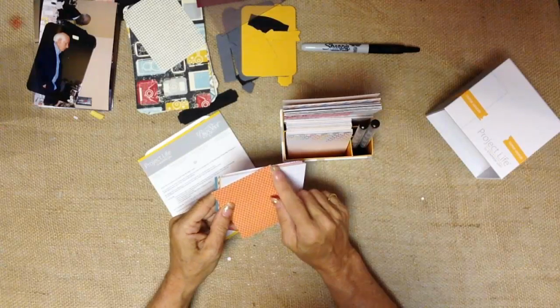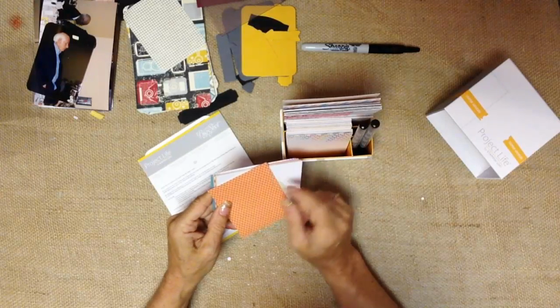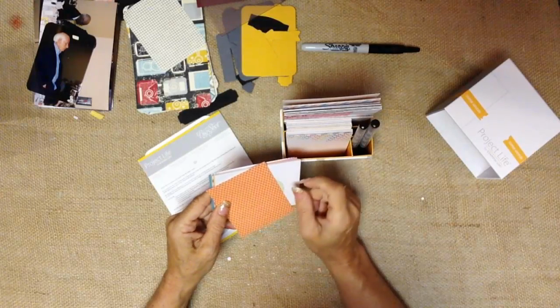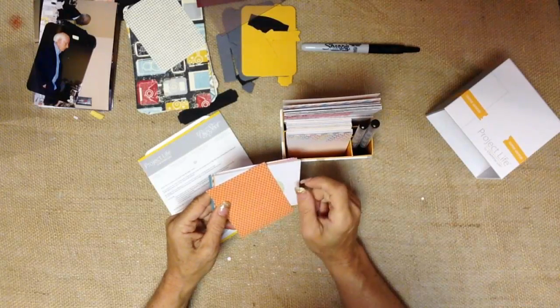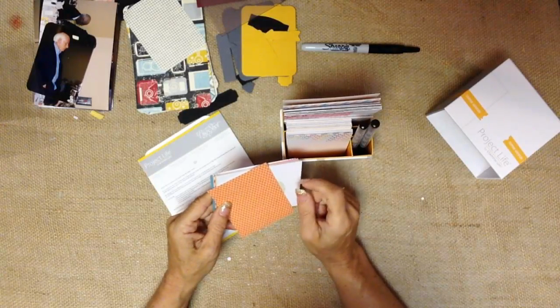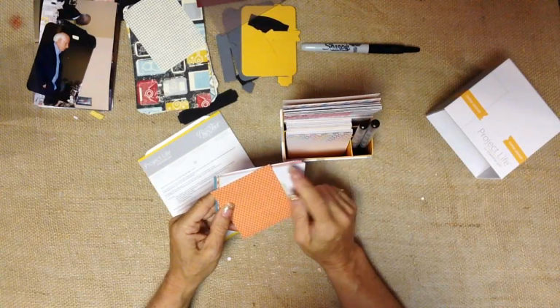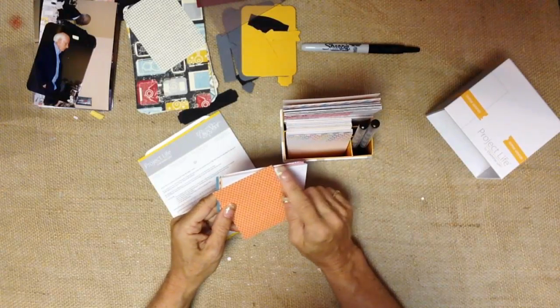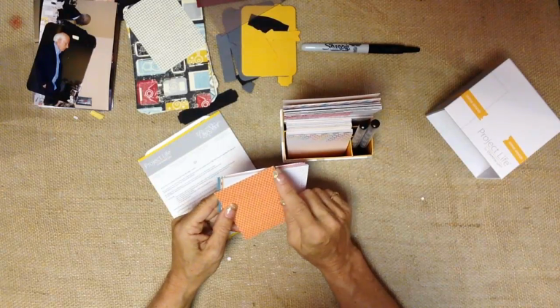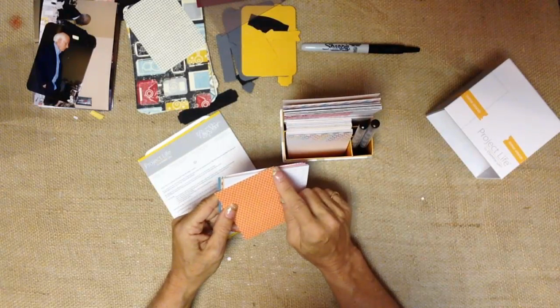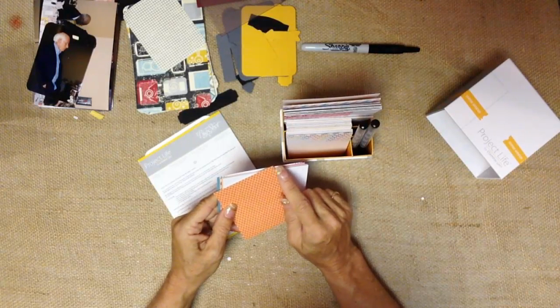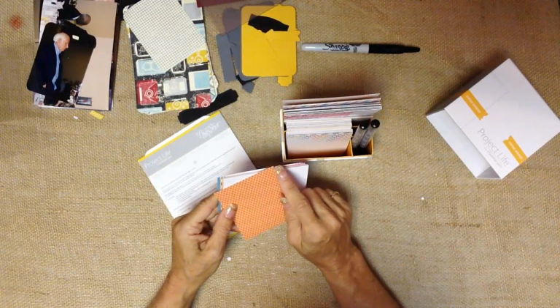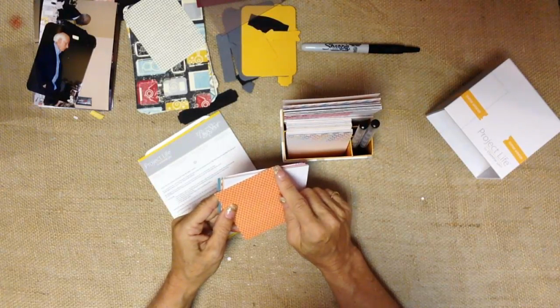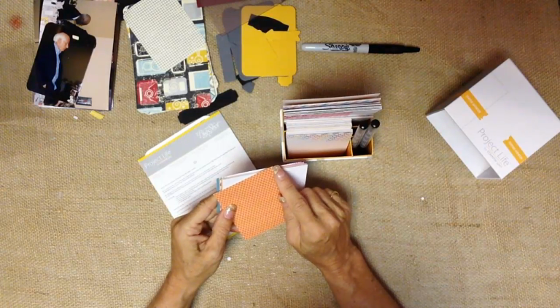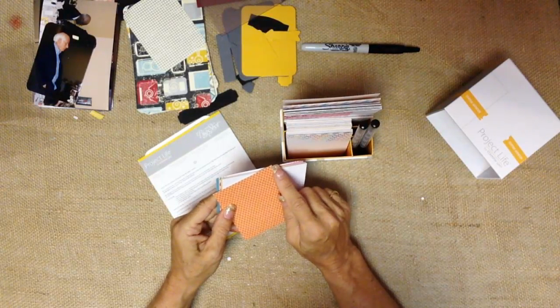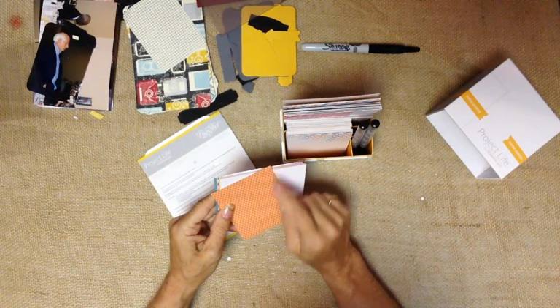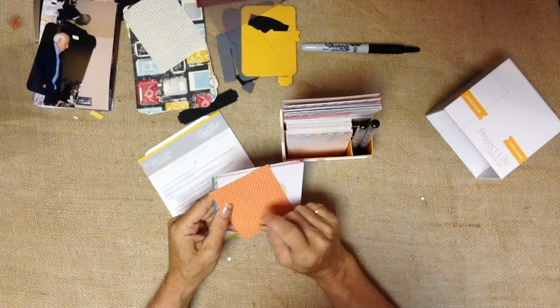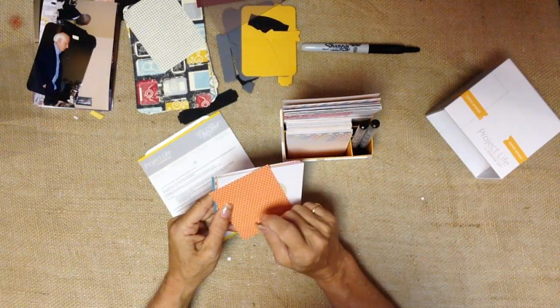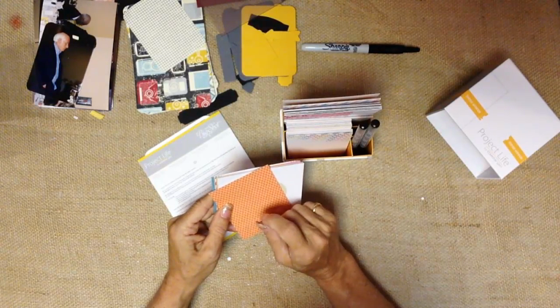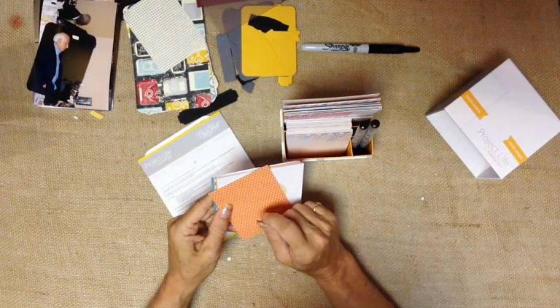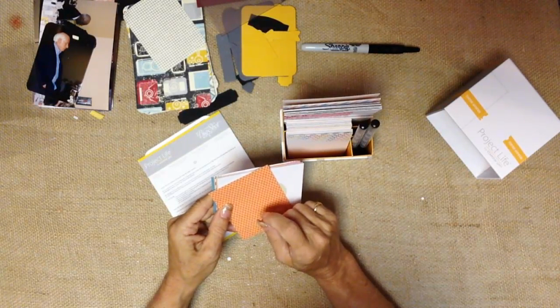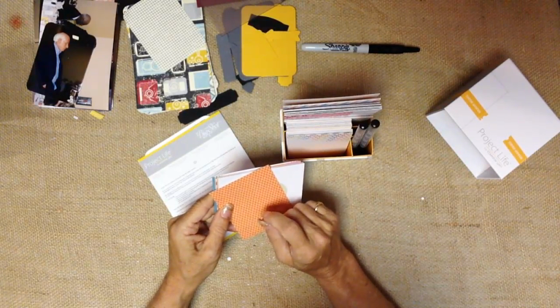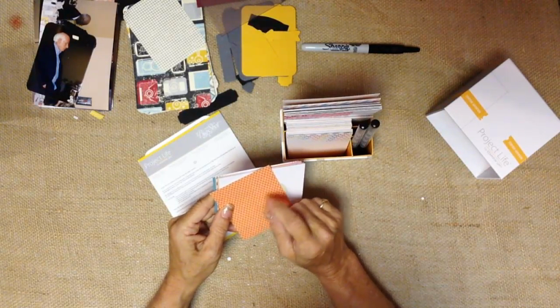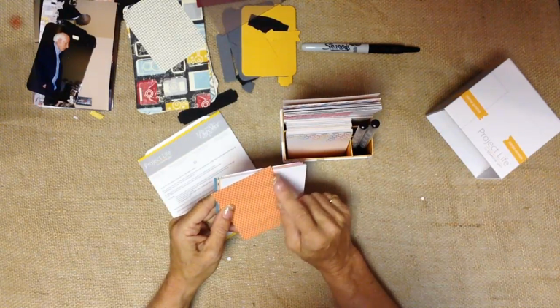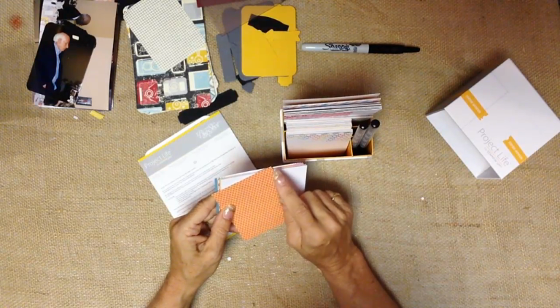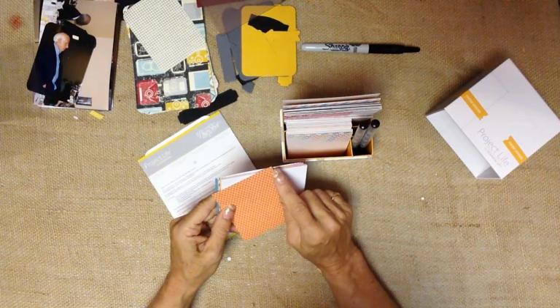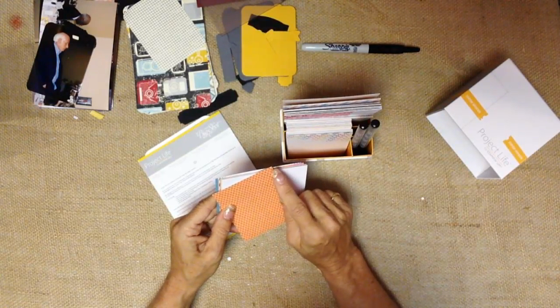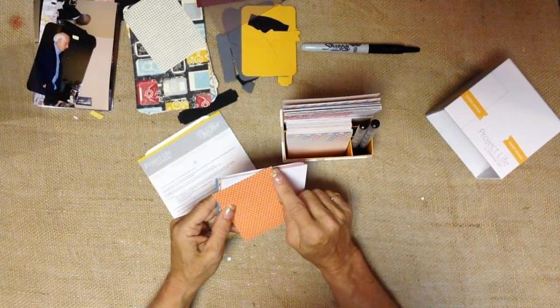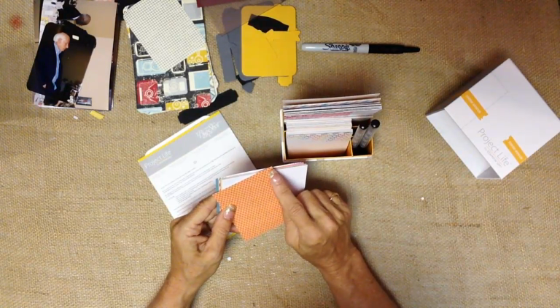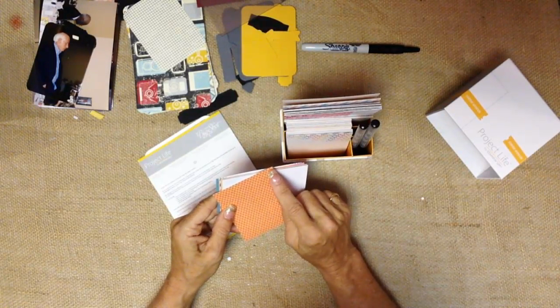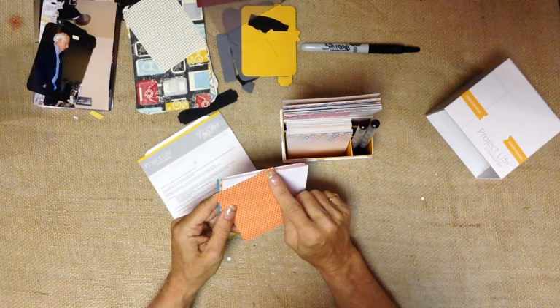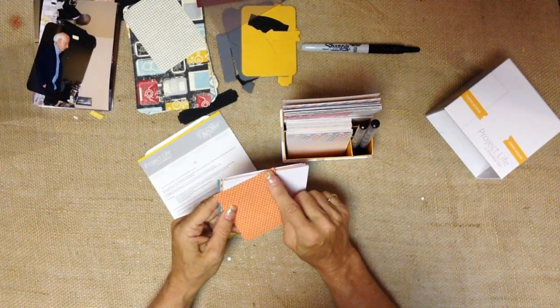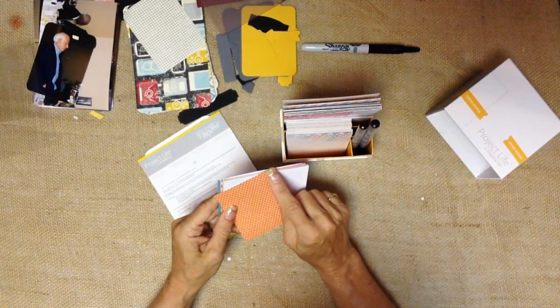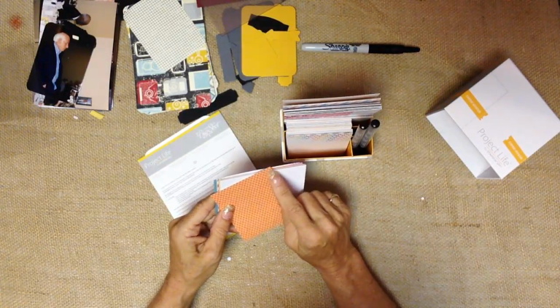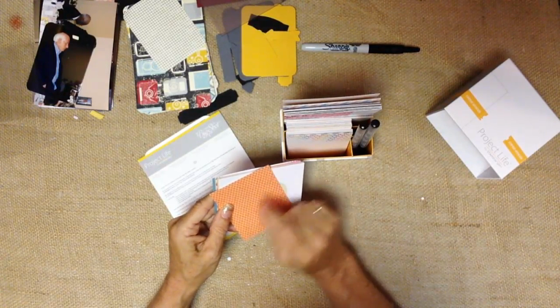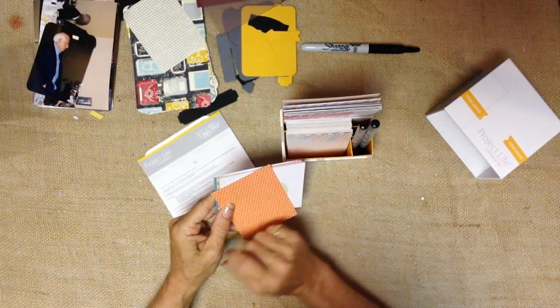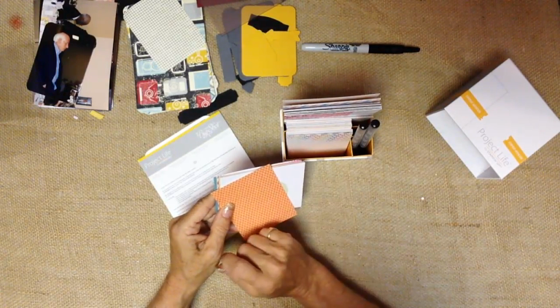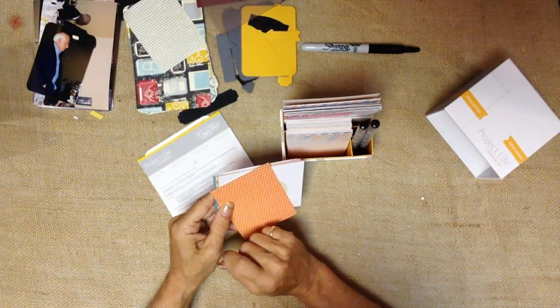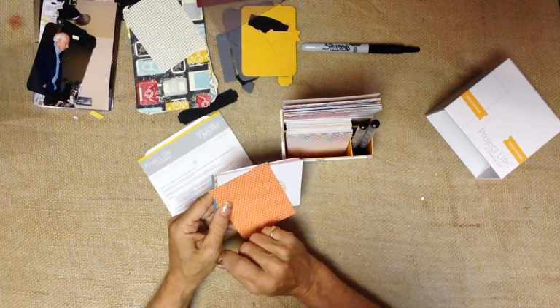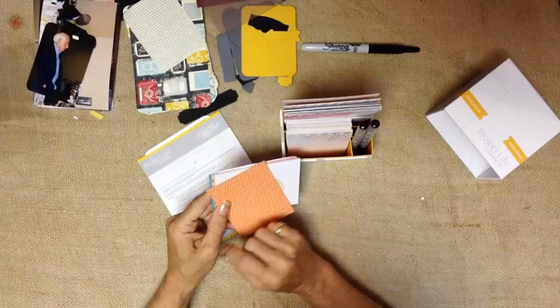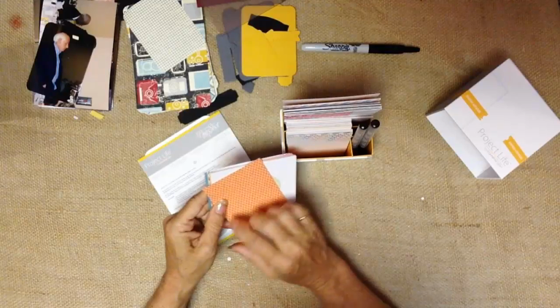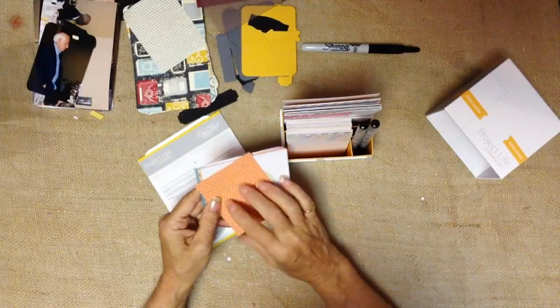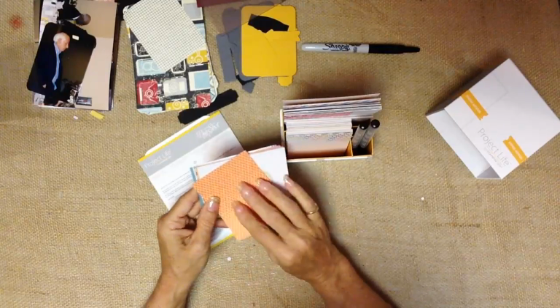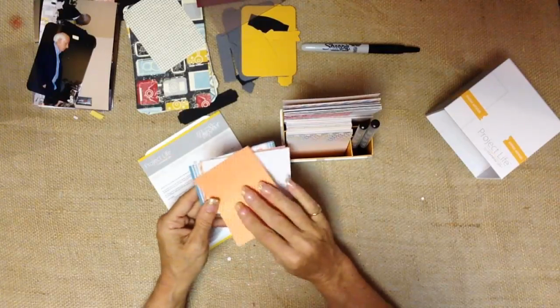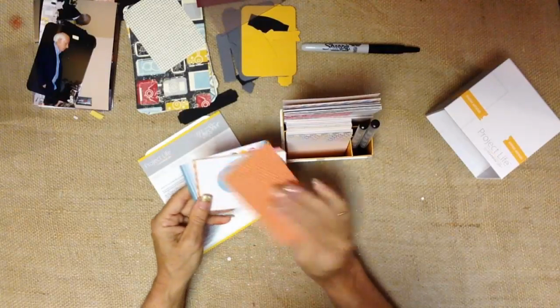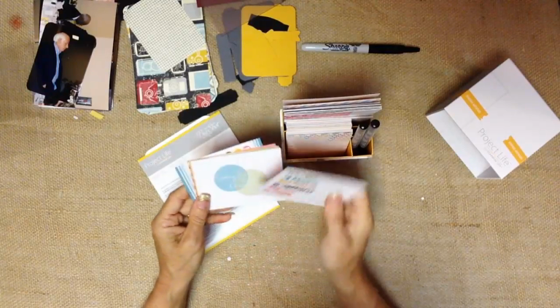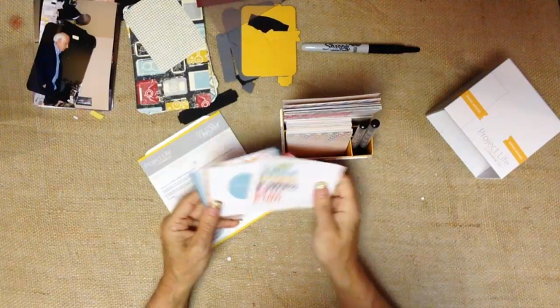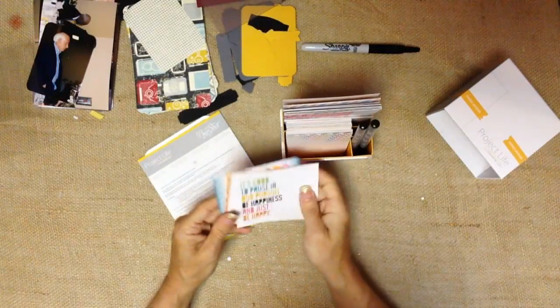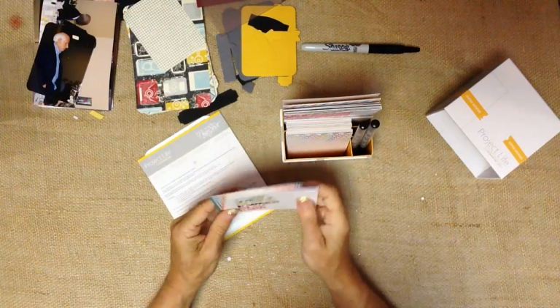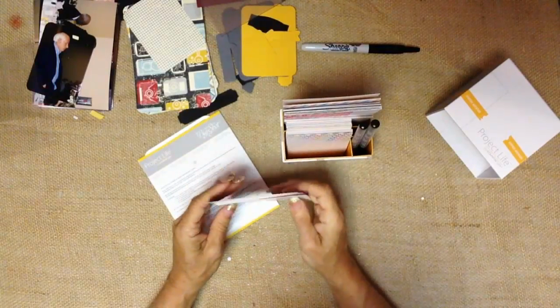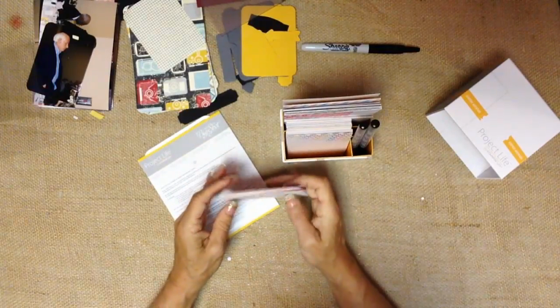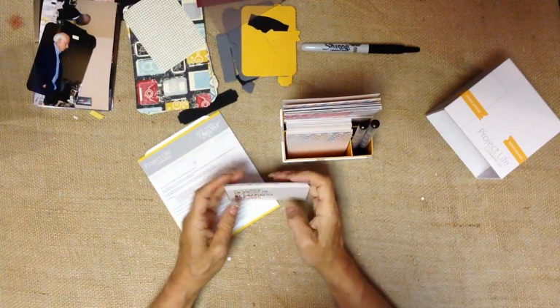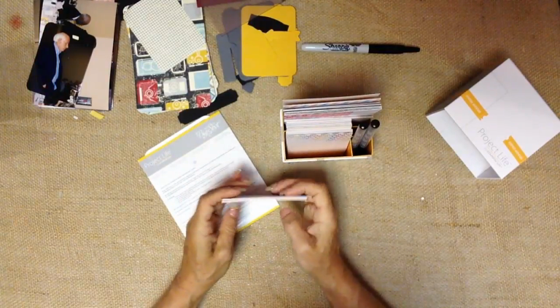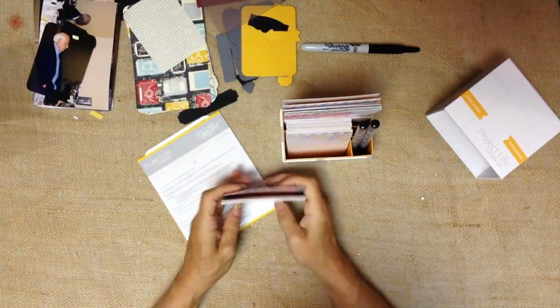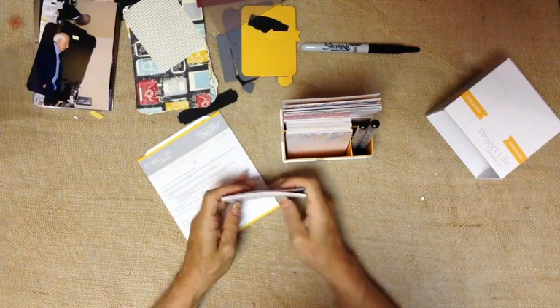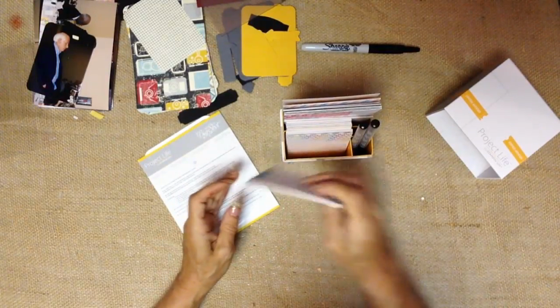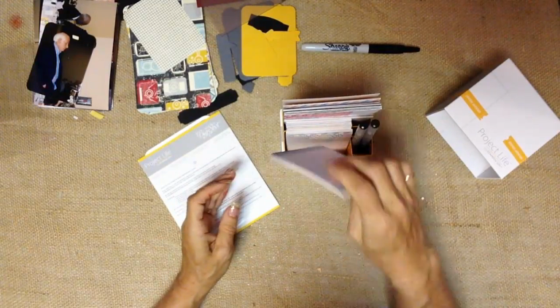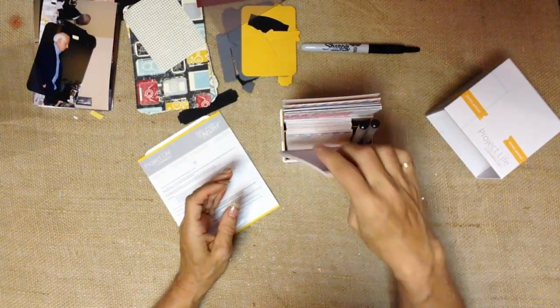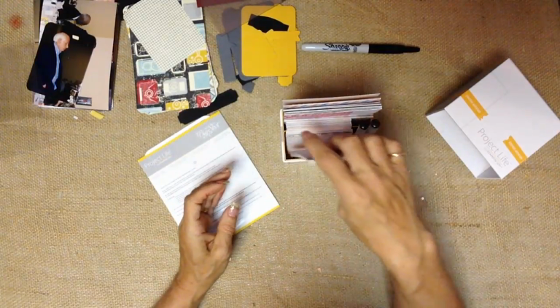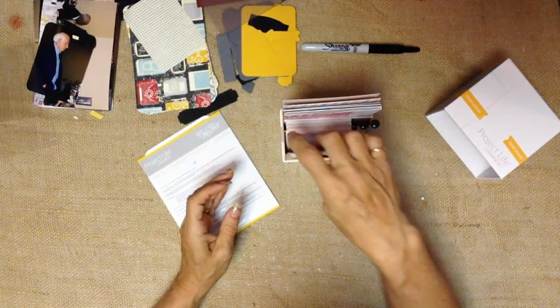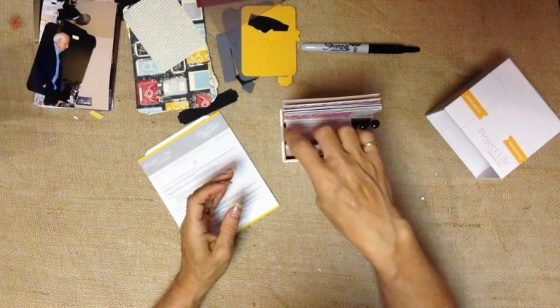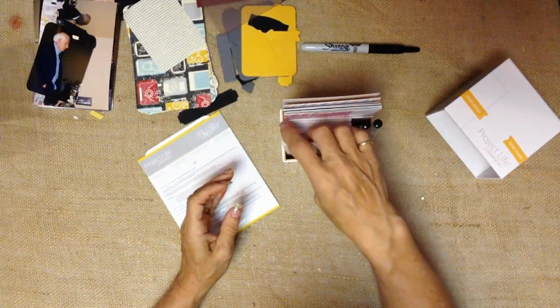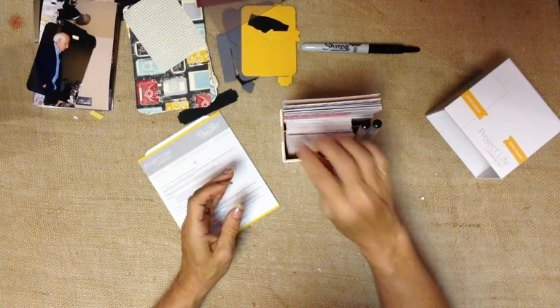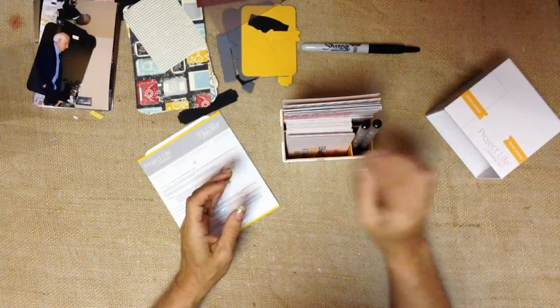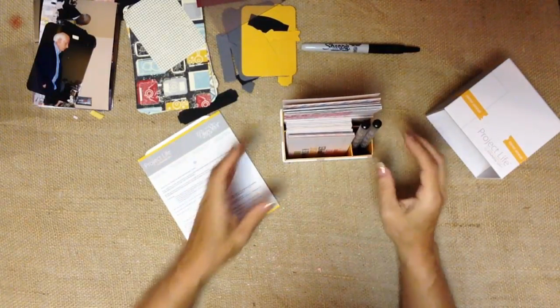Our Project Life cards are square as opposed to the standard rounded ones that are out there in the industry. That way you have an option, and you do have a corner rounder you can purchase if you'd like to round your corners. It's just nice to have choices in life.